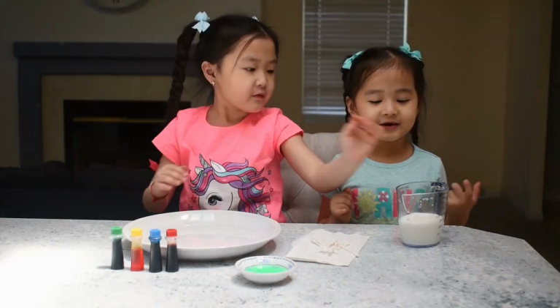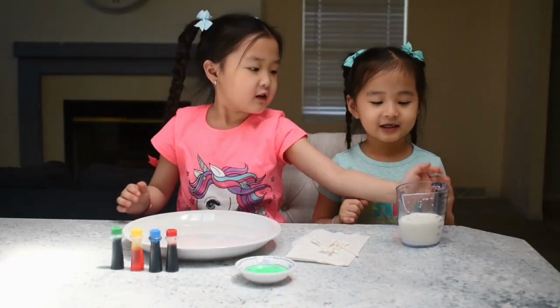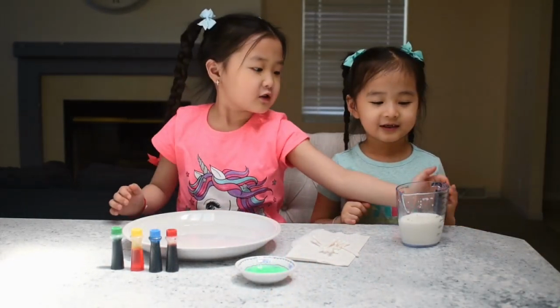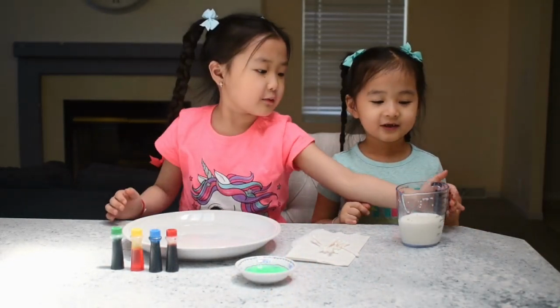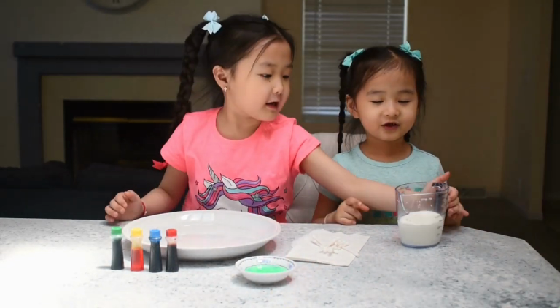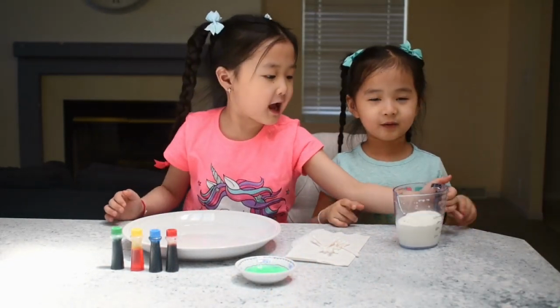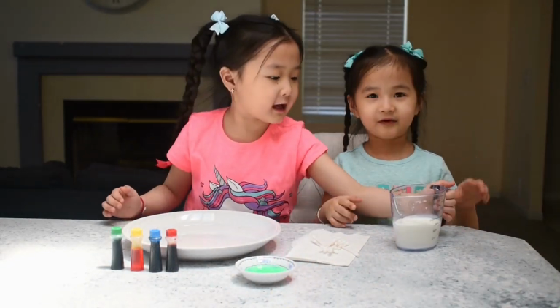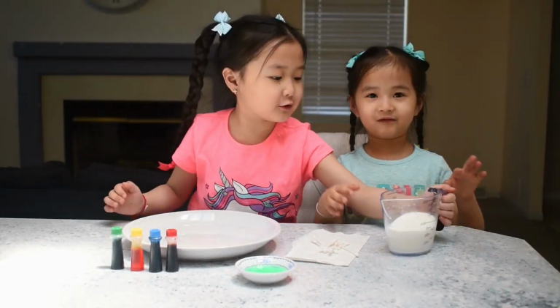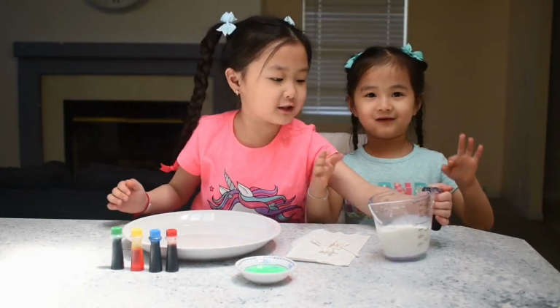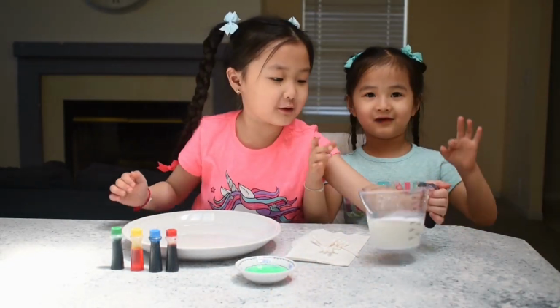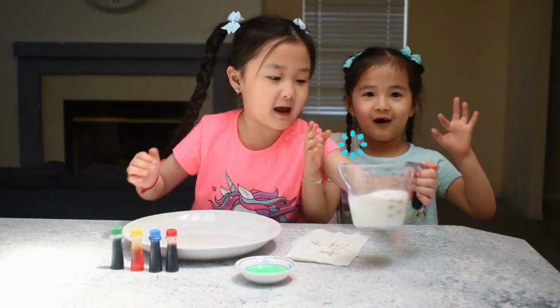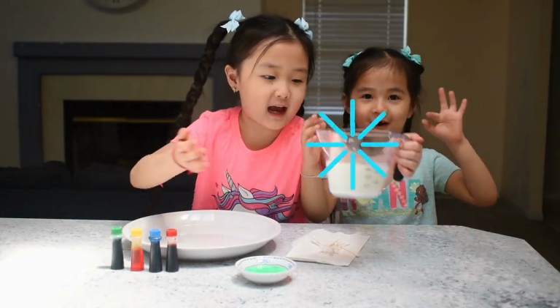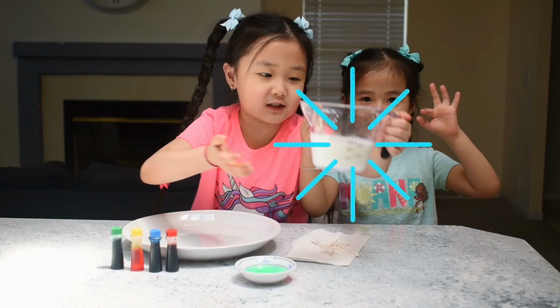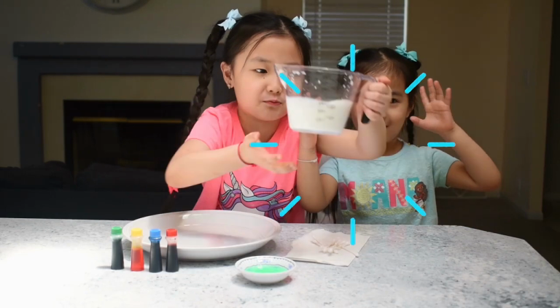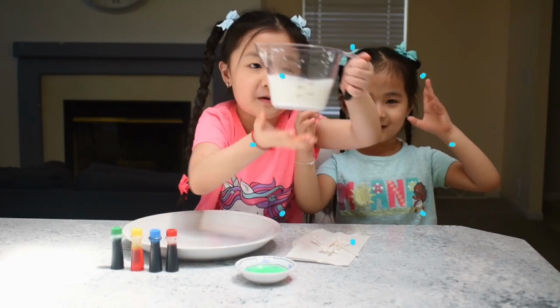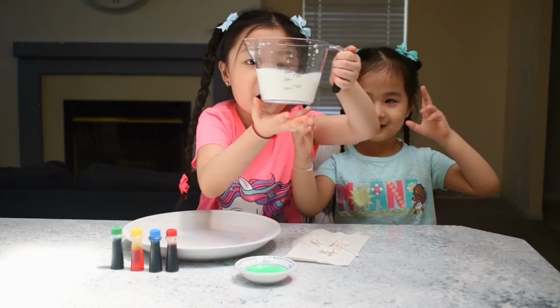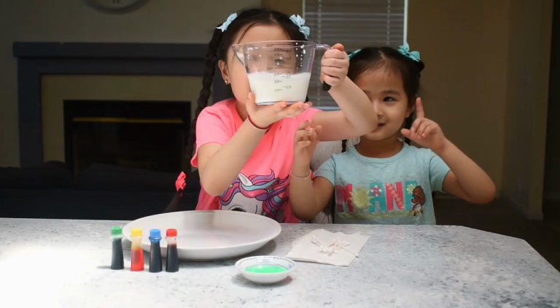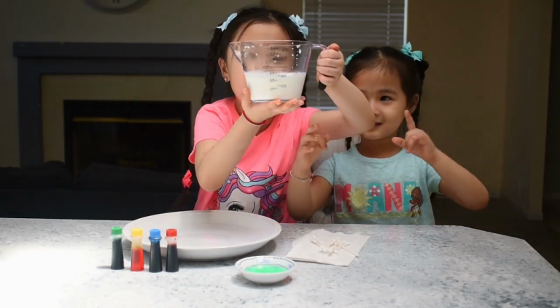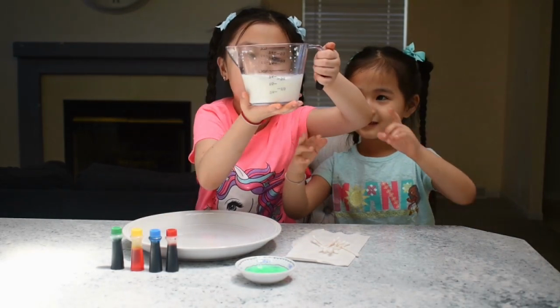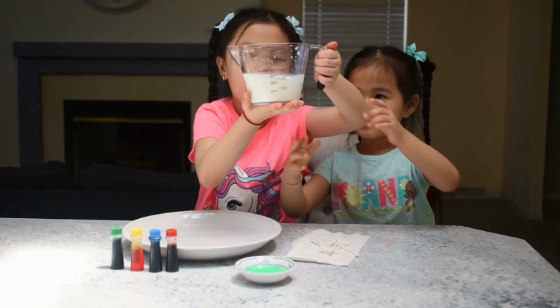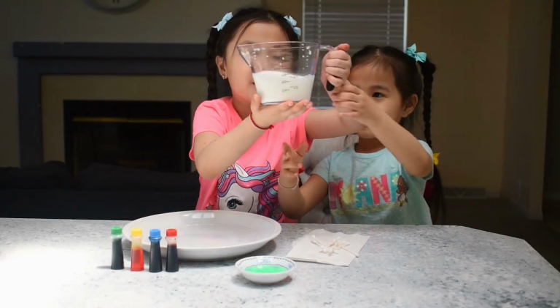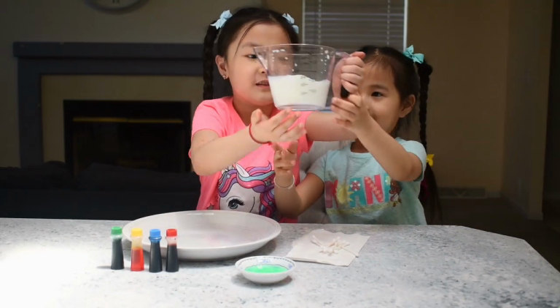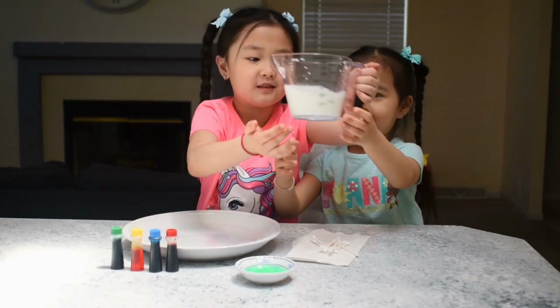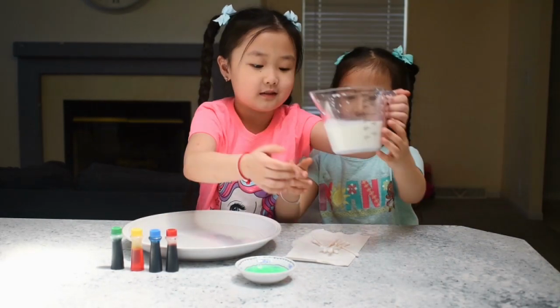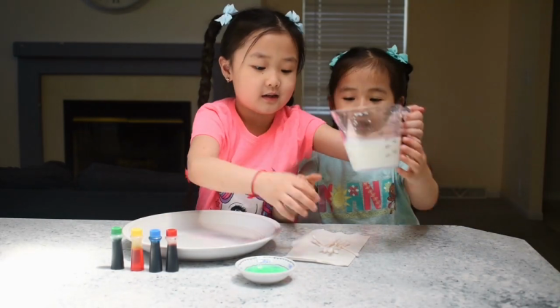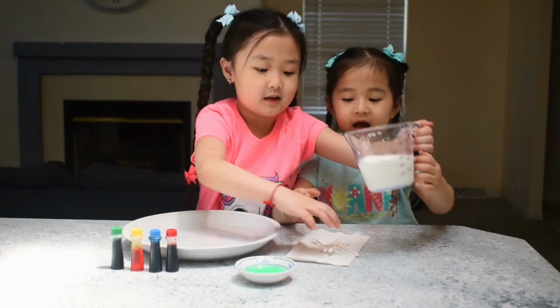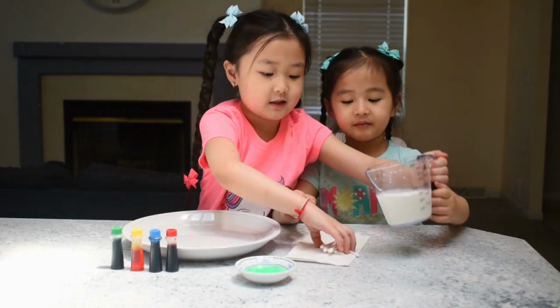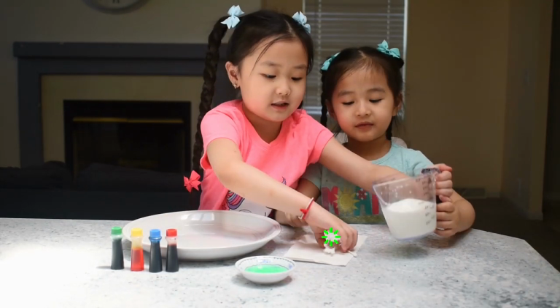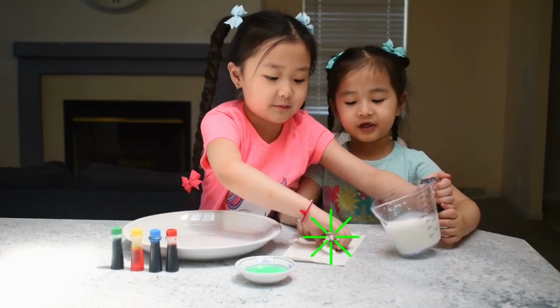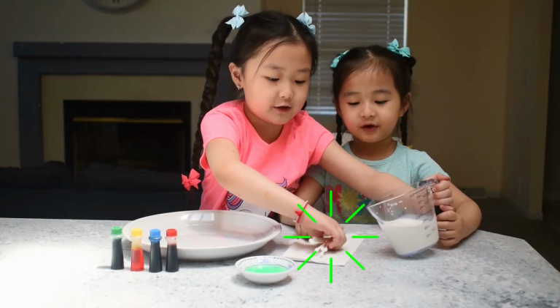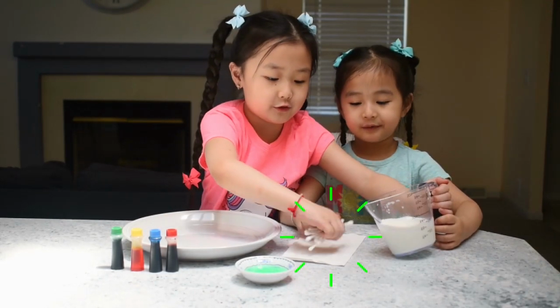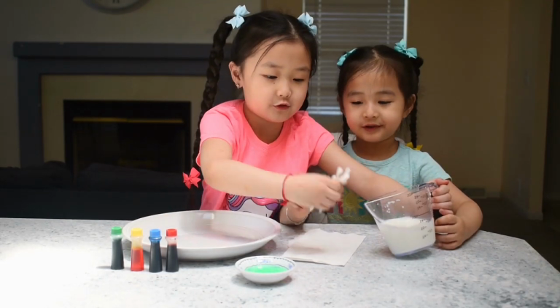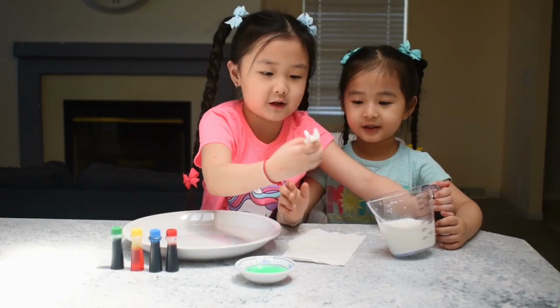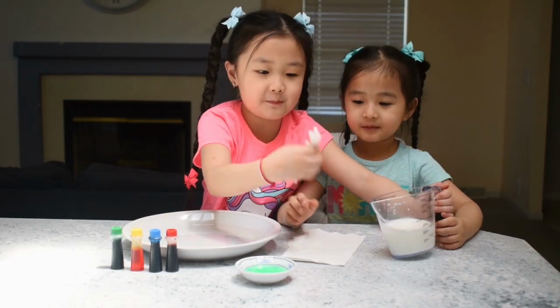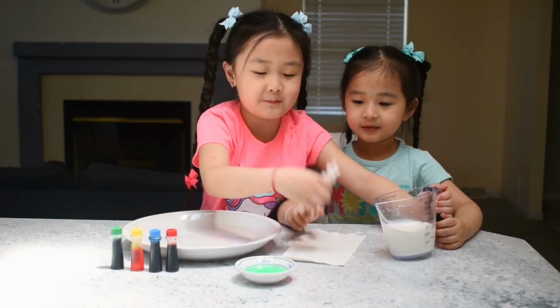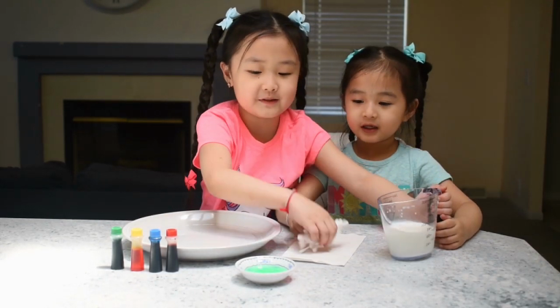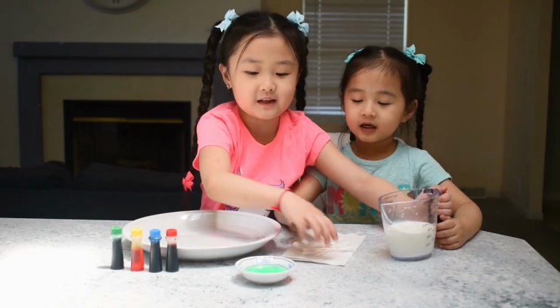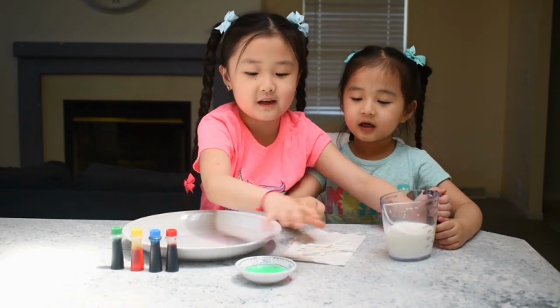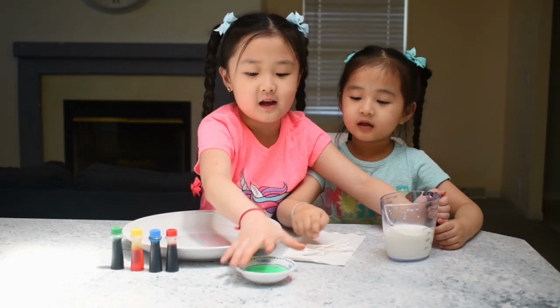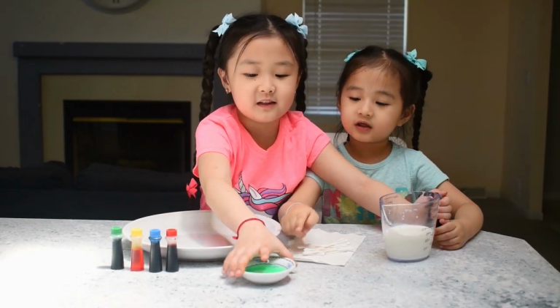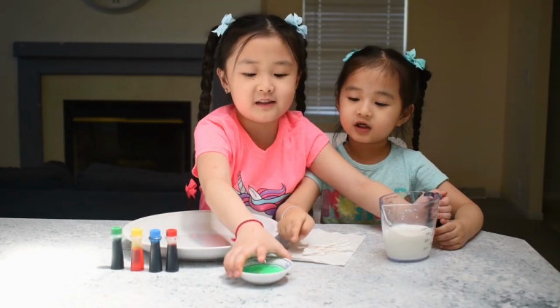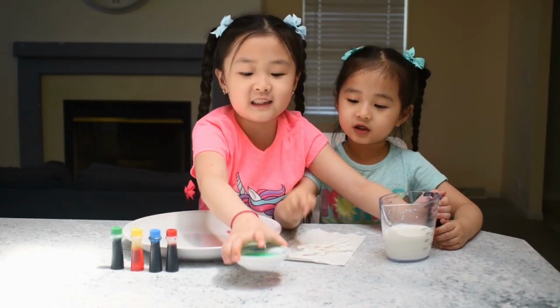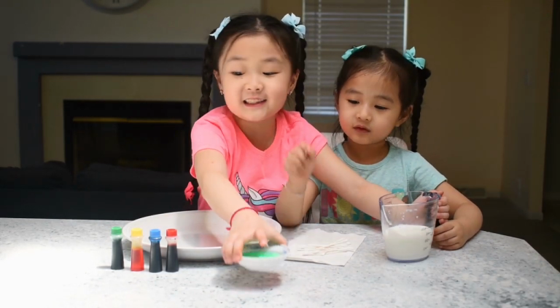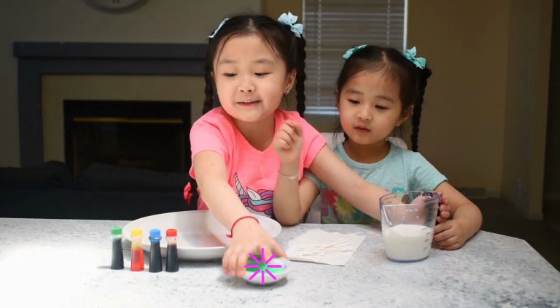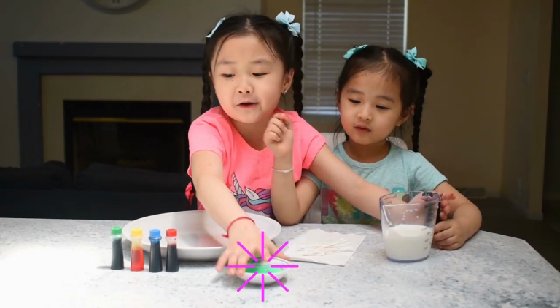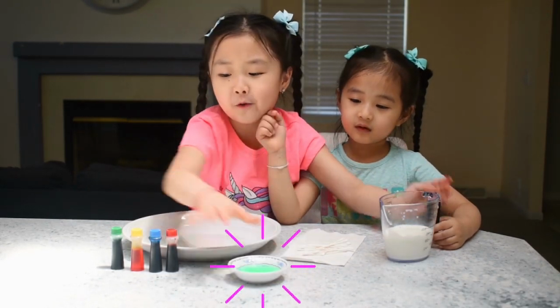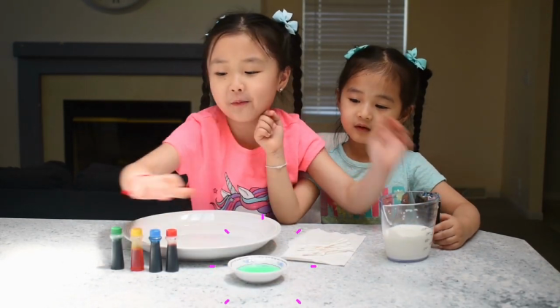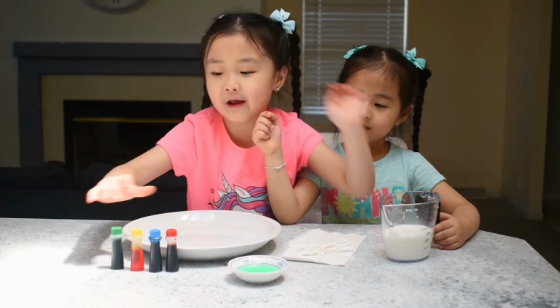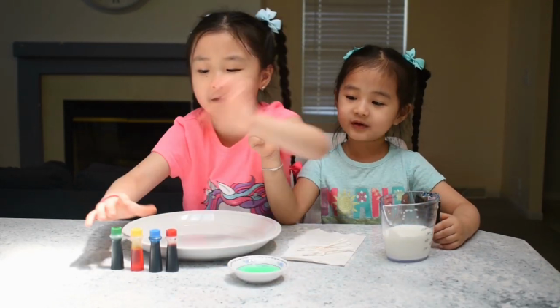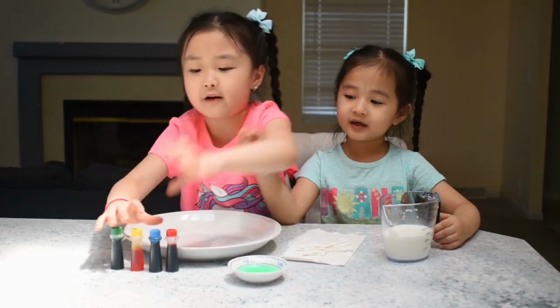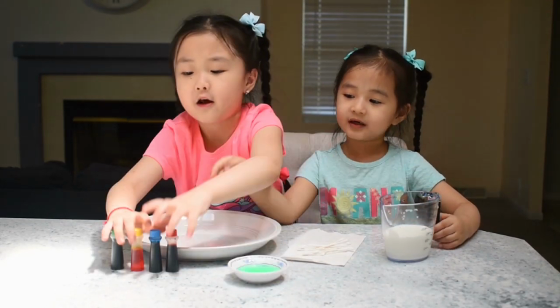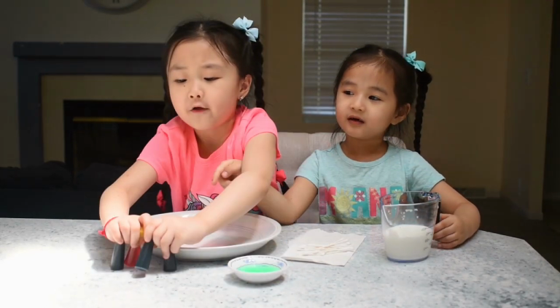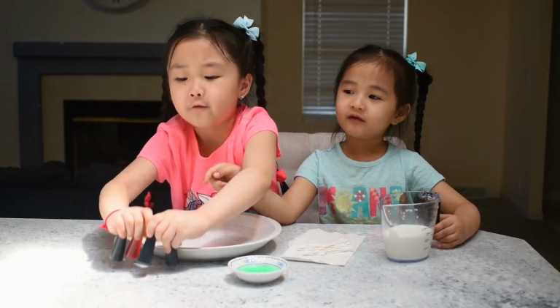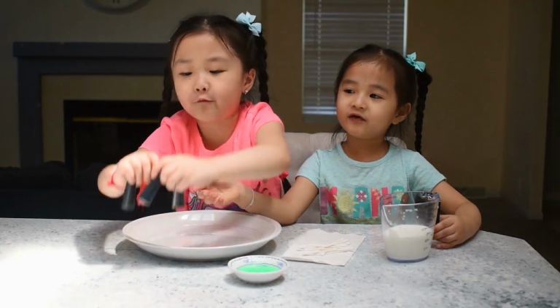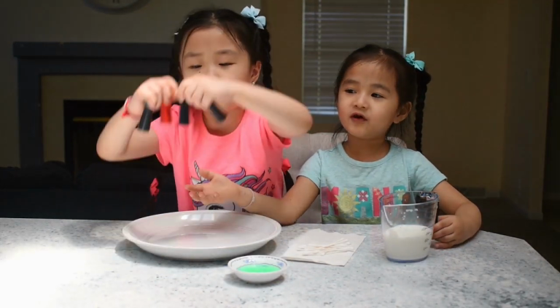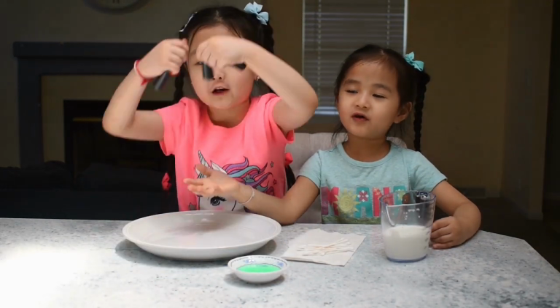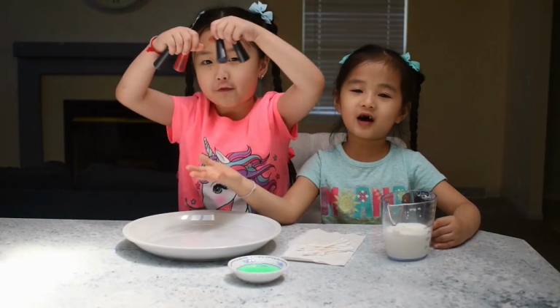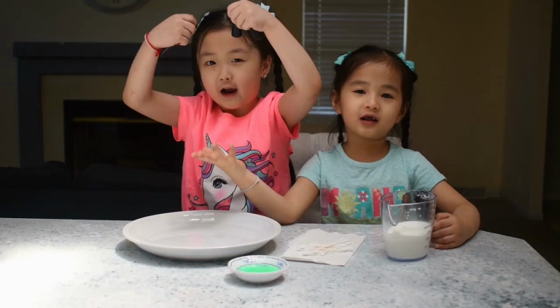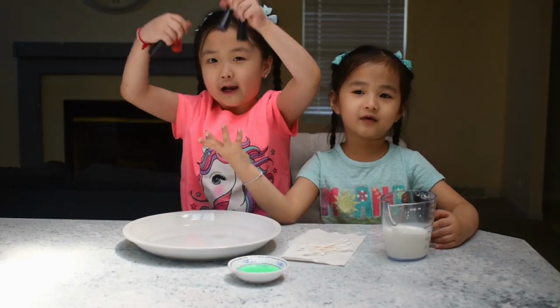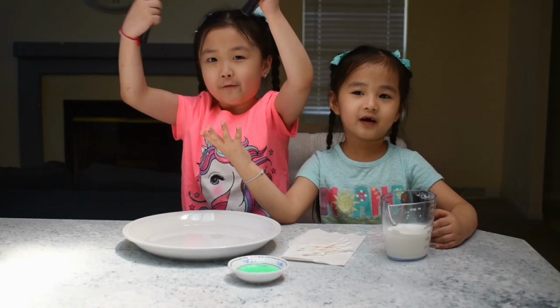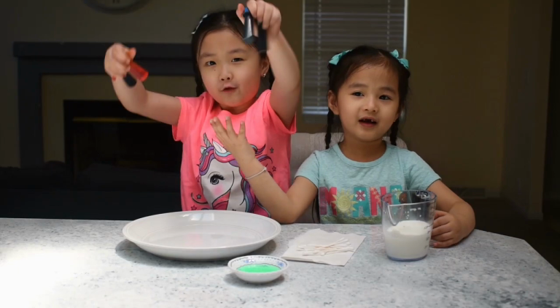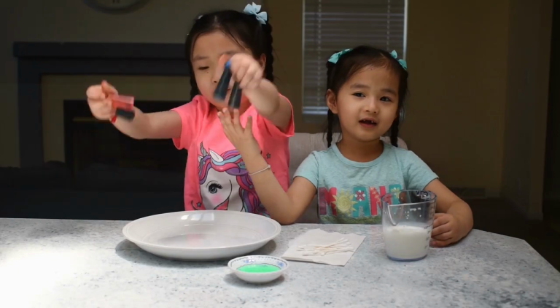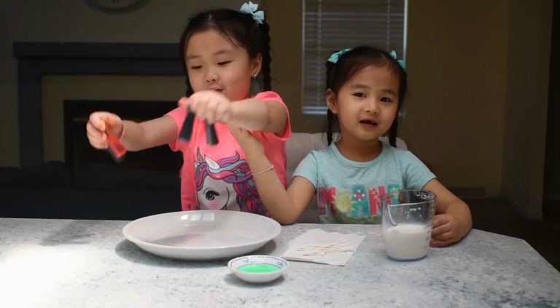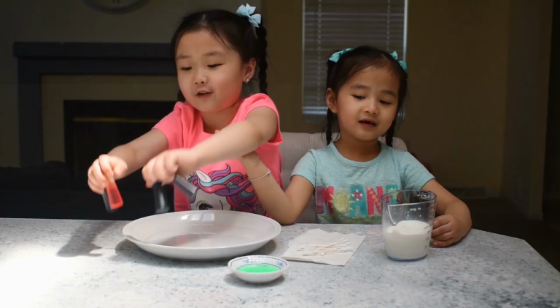So as you see we have milk here, some paper tips, dish soap, and food coloring.